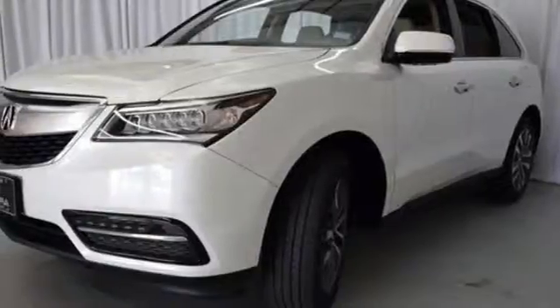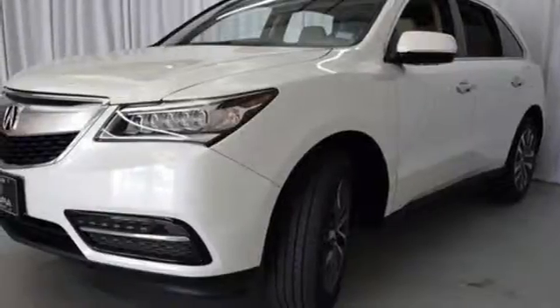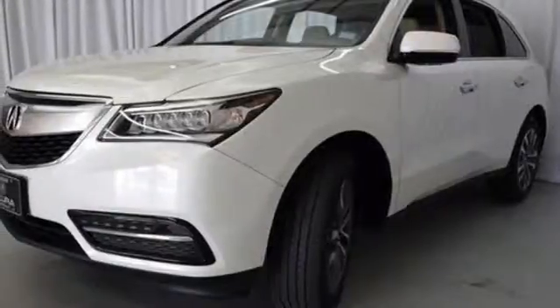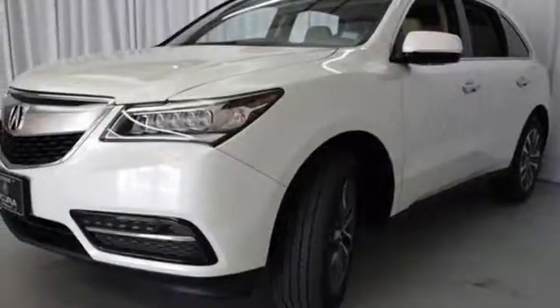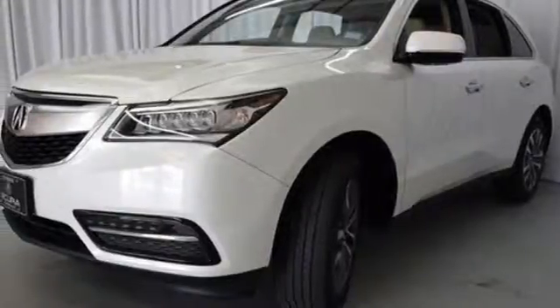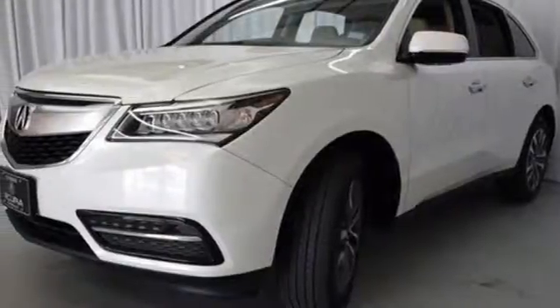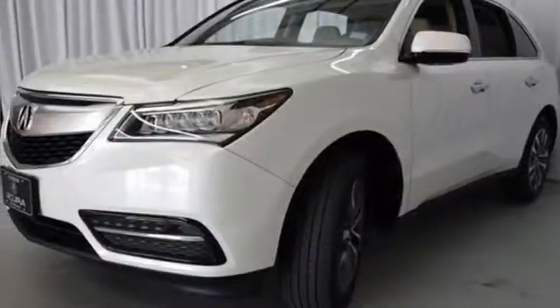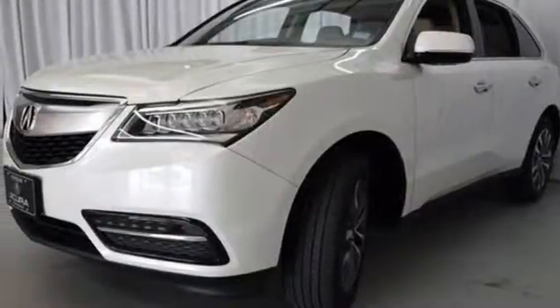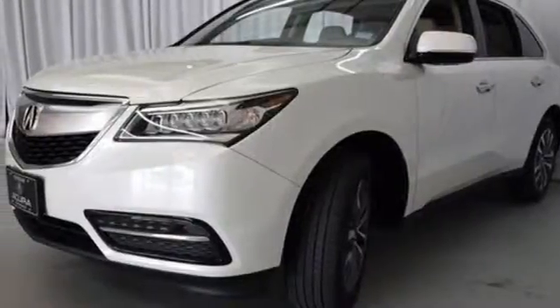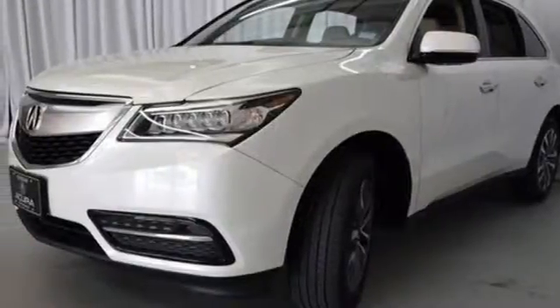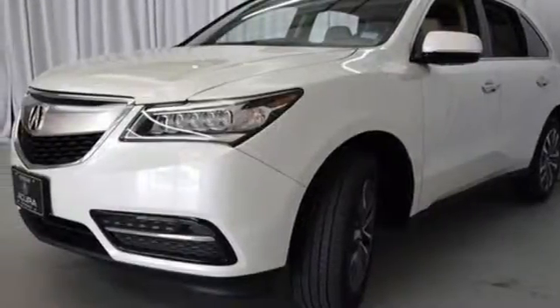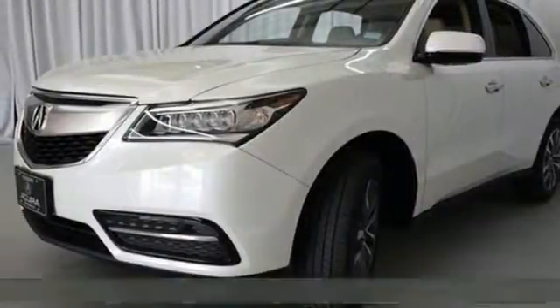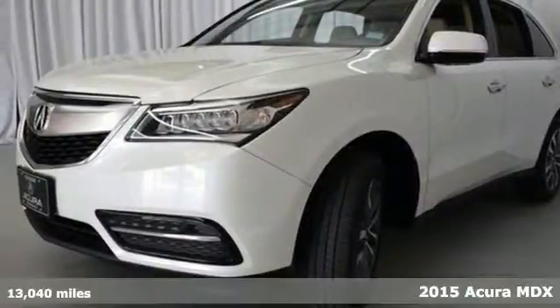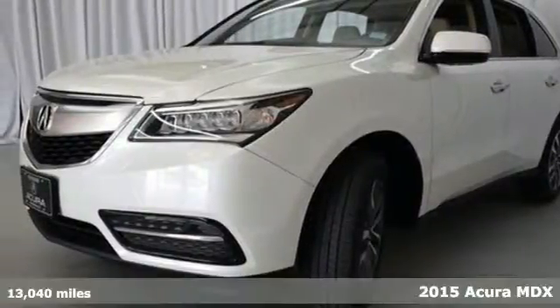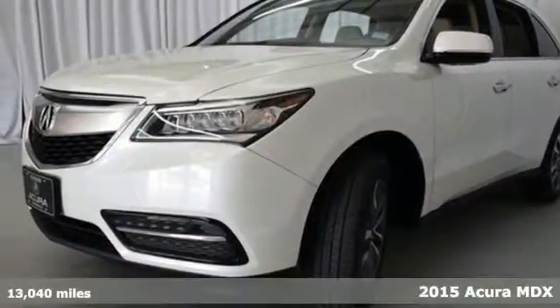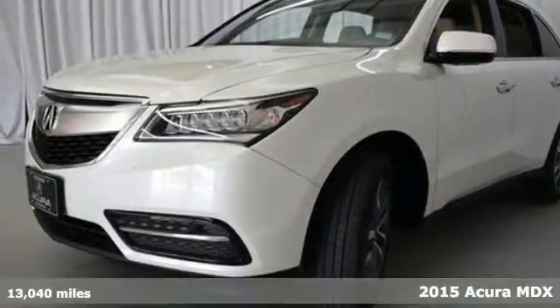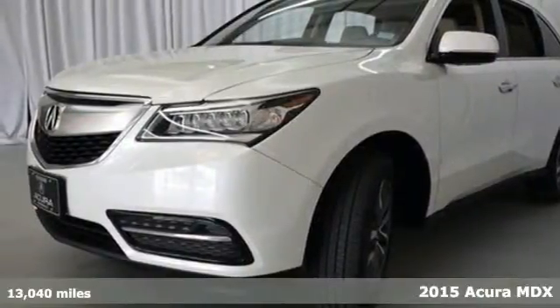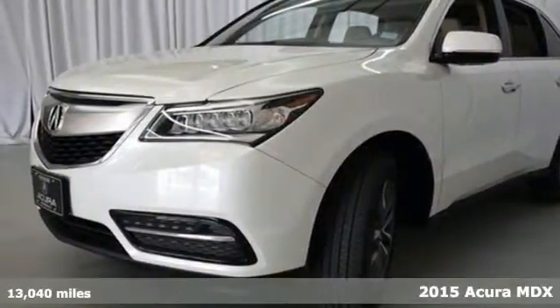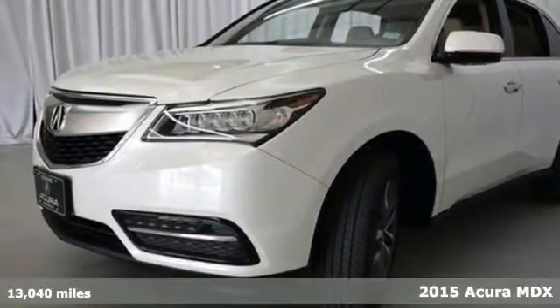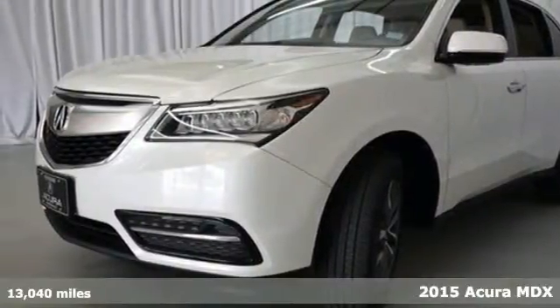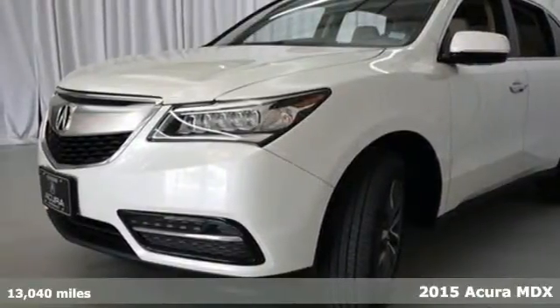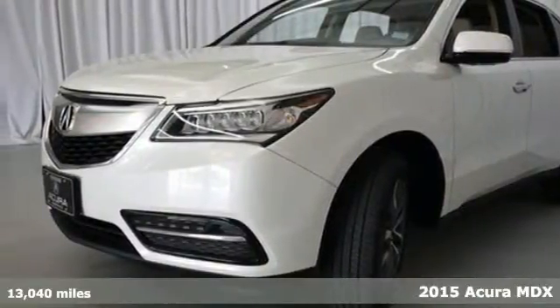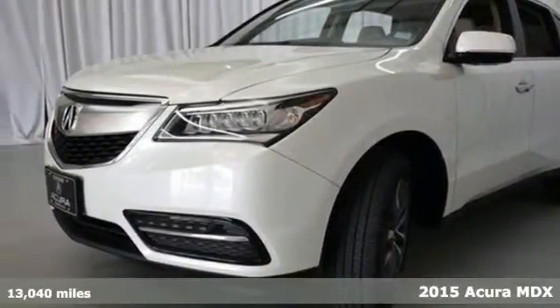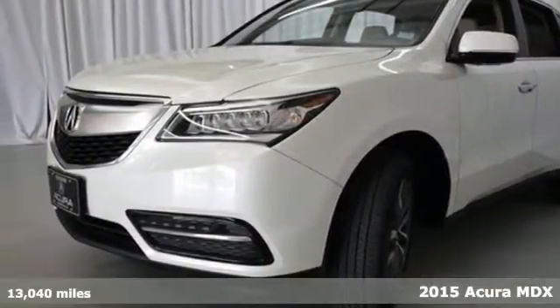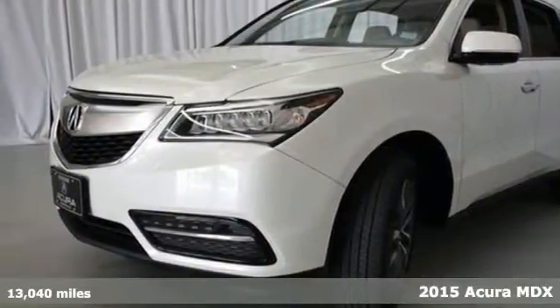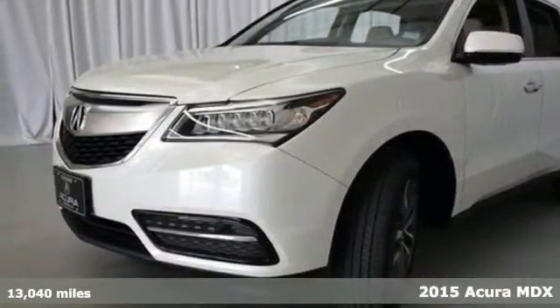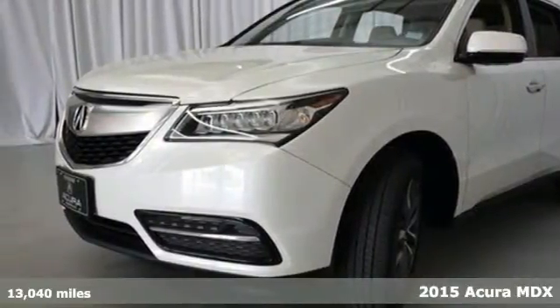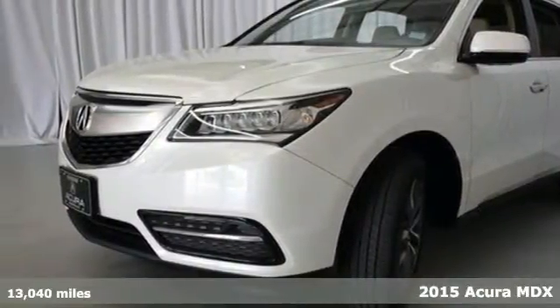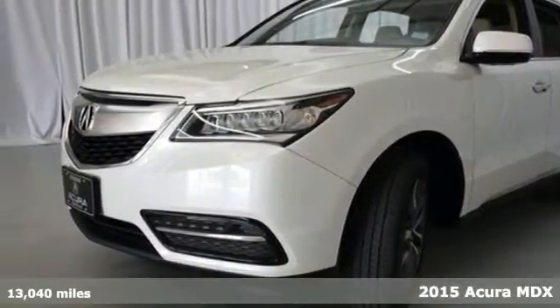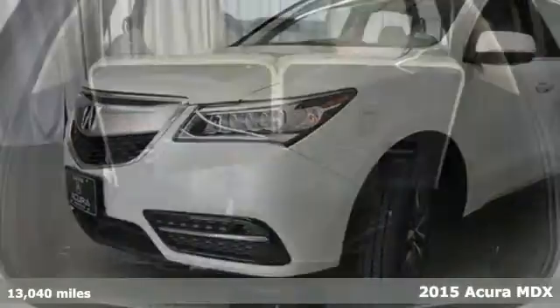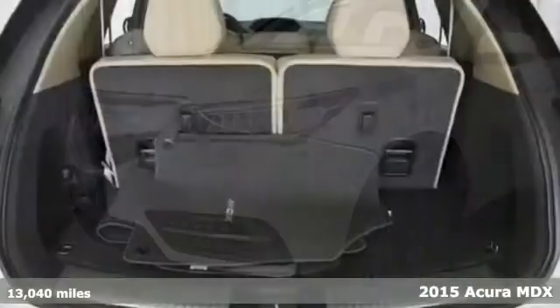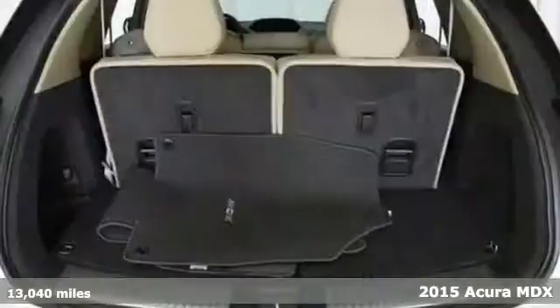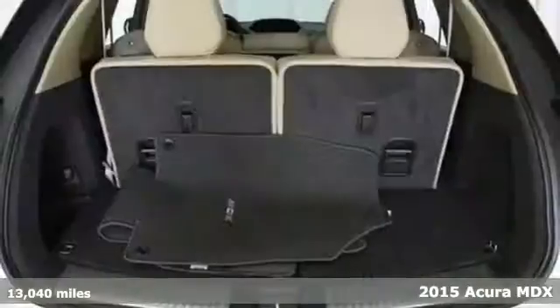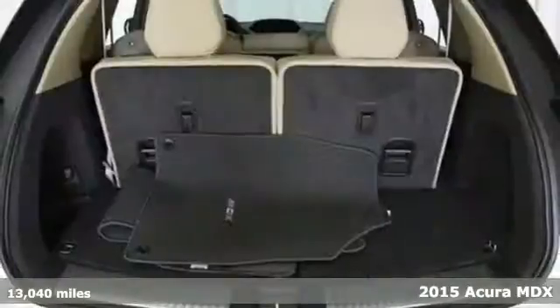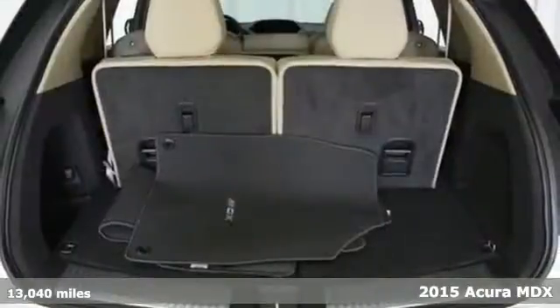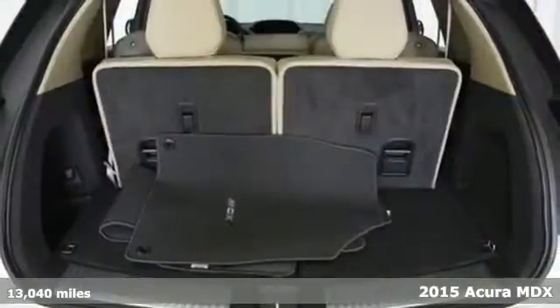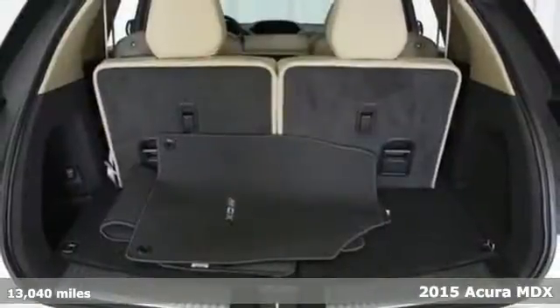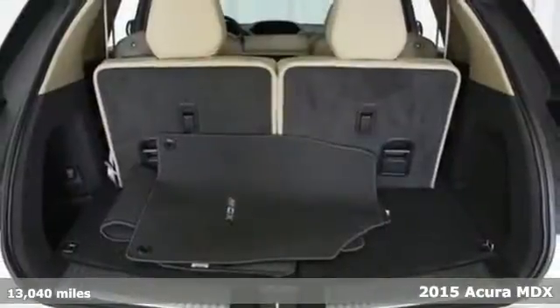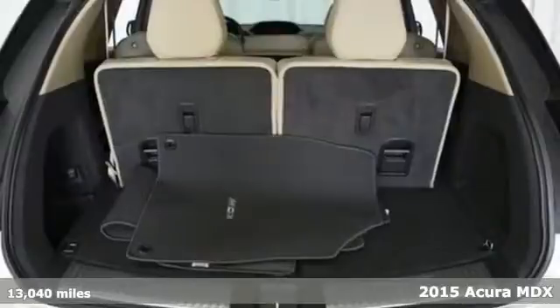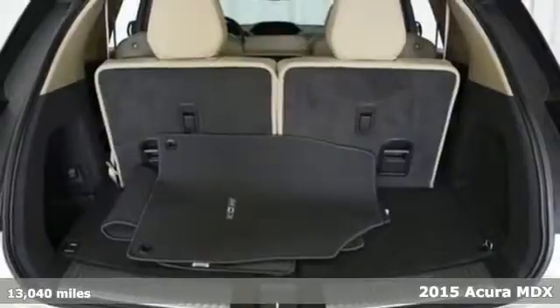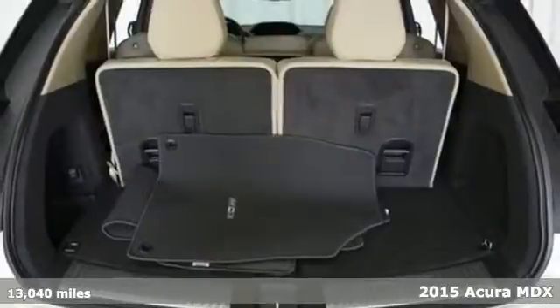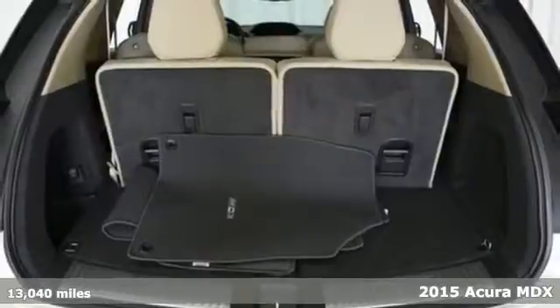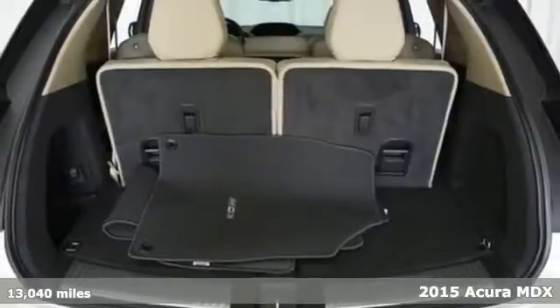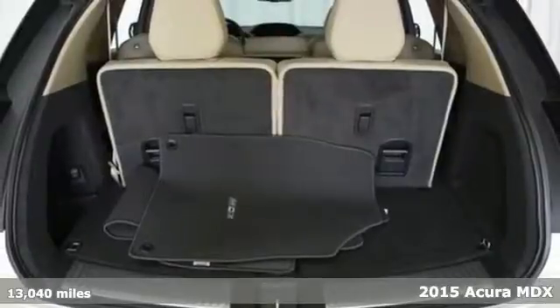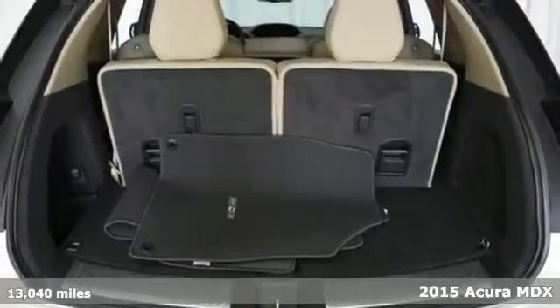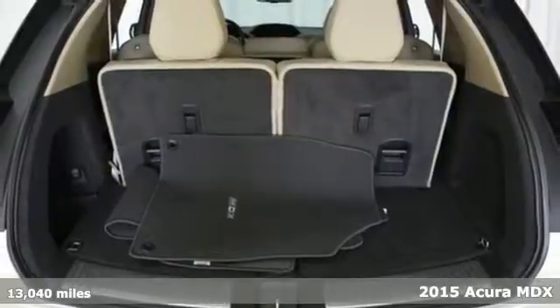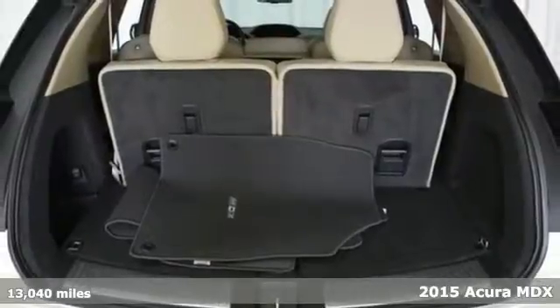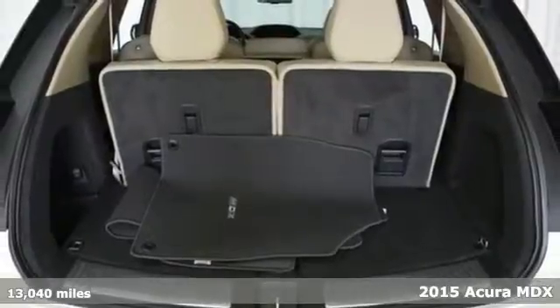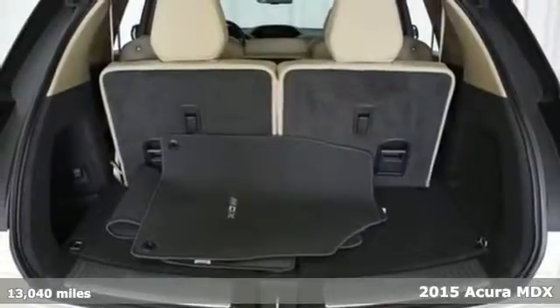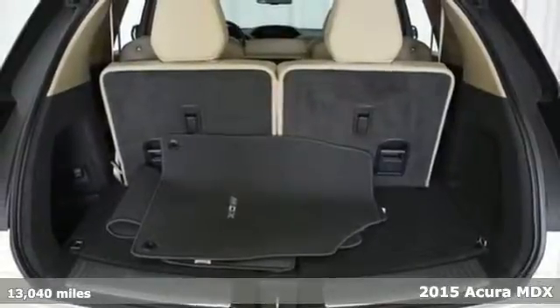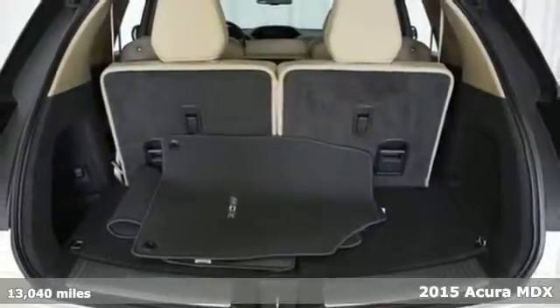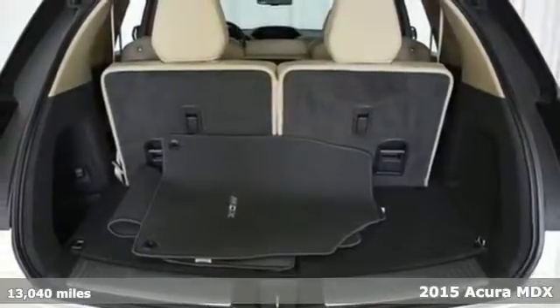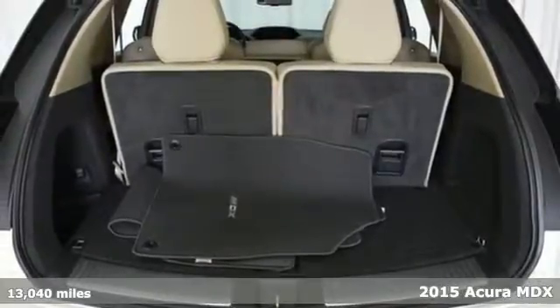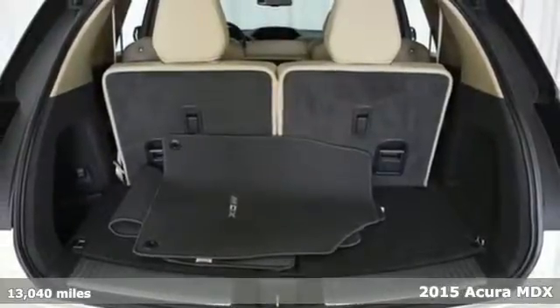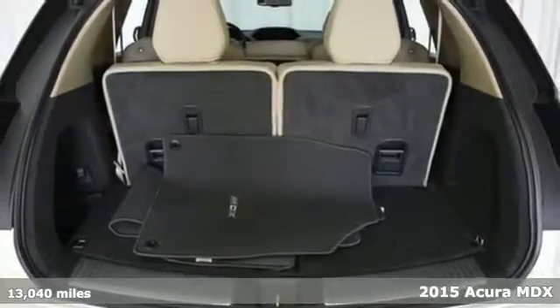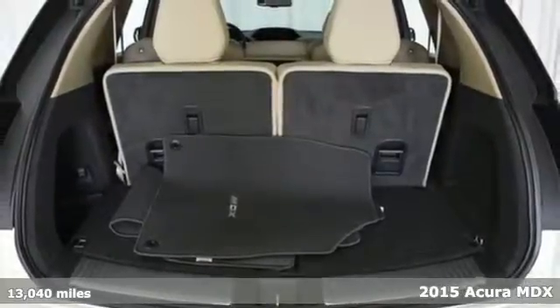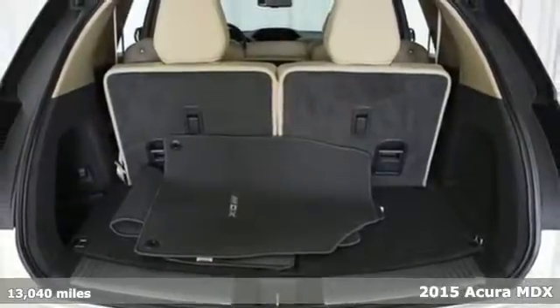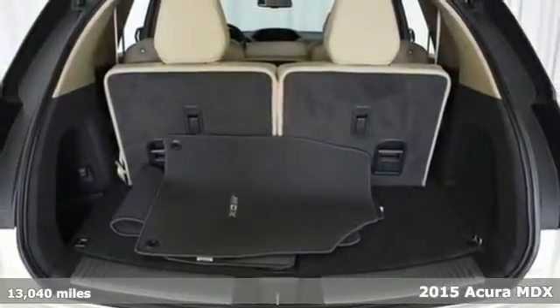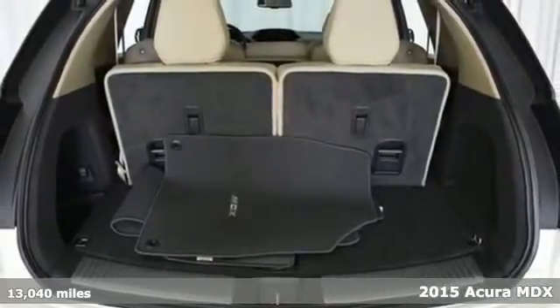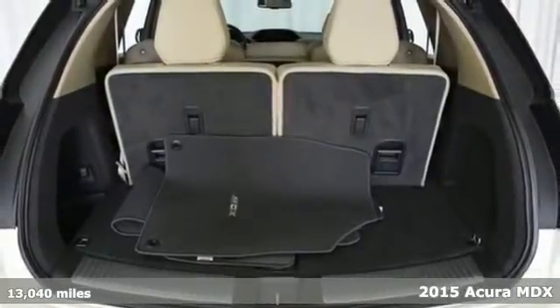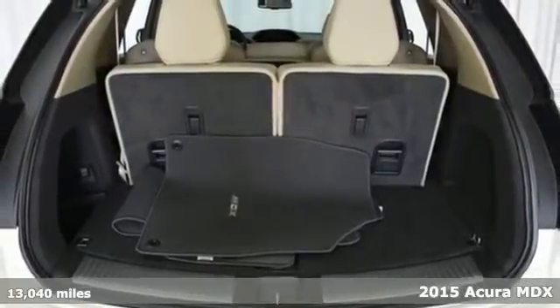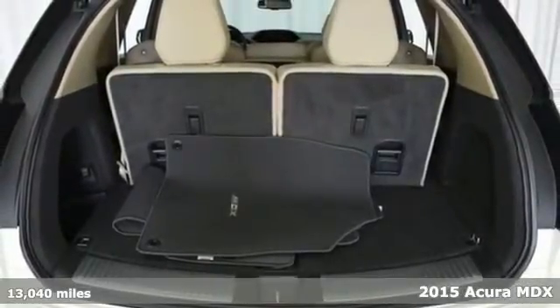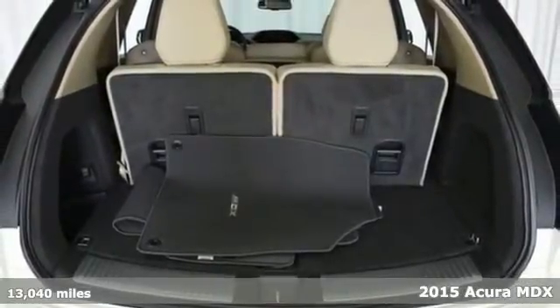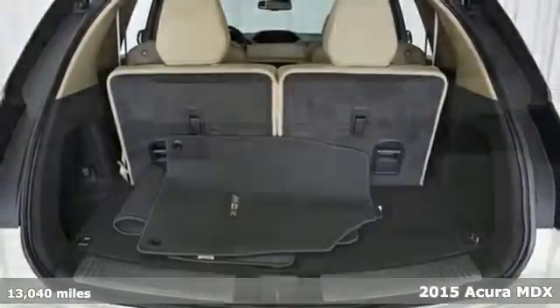It's a 2015 Acura MDX. An elegant machine, consciously engineered to encourage your endeavors.